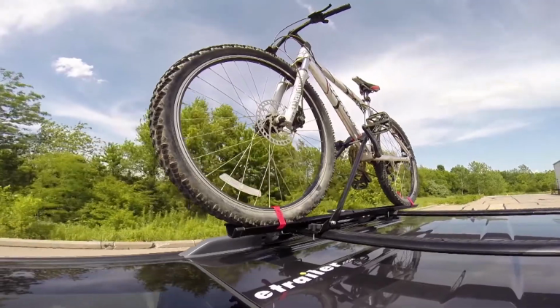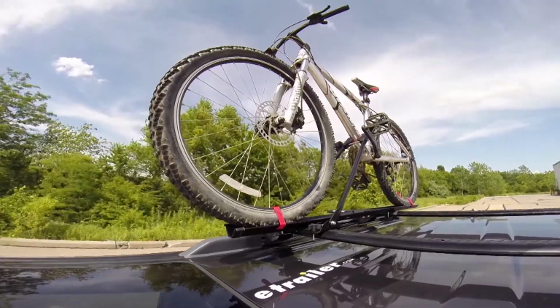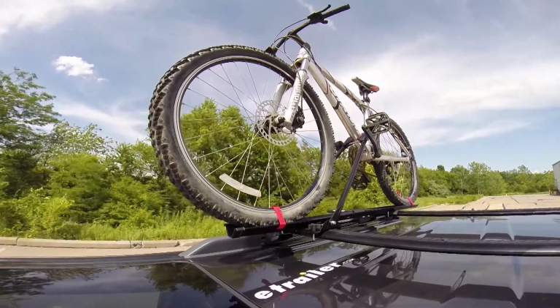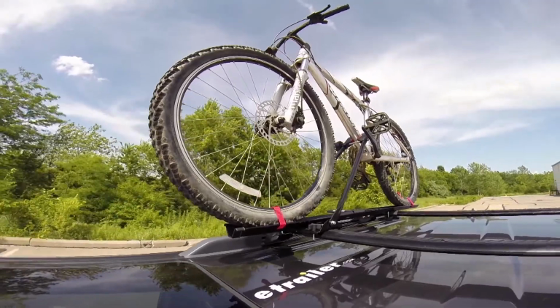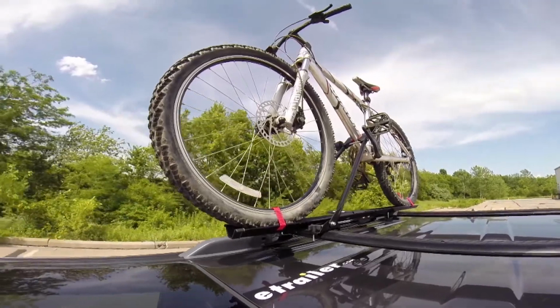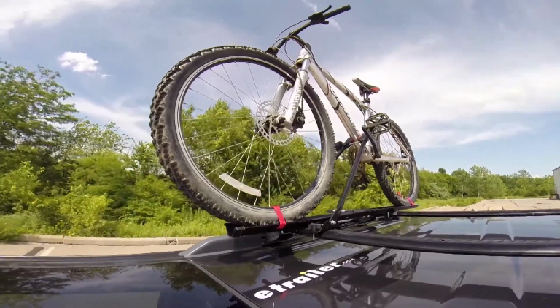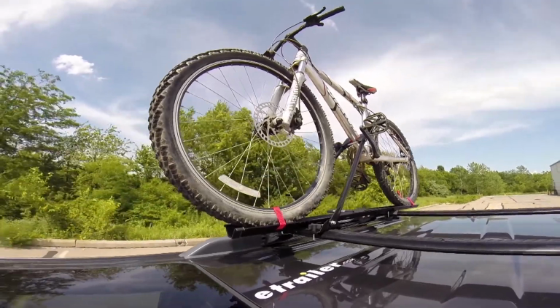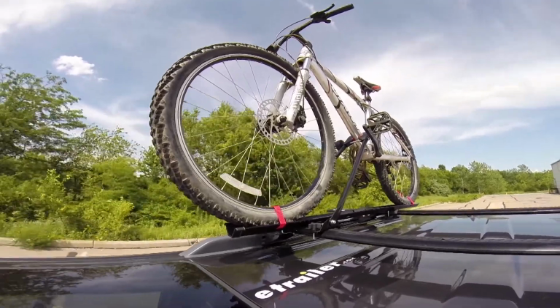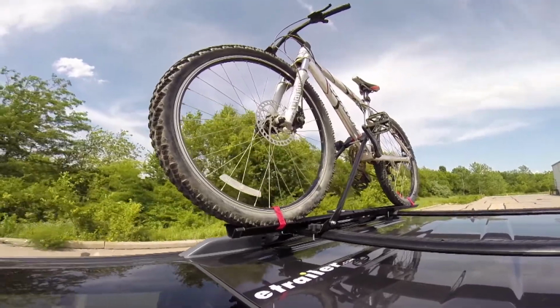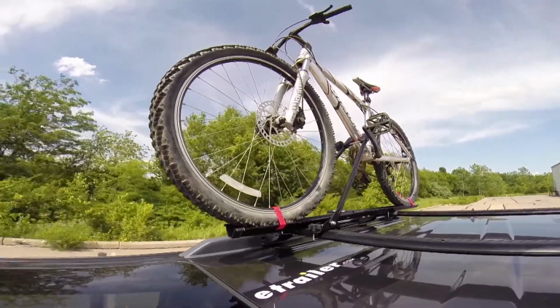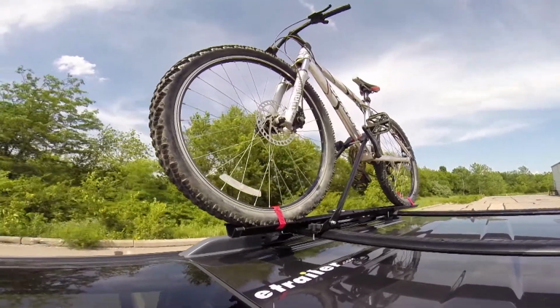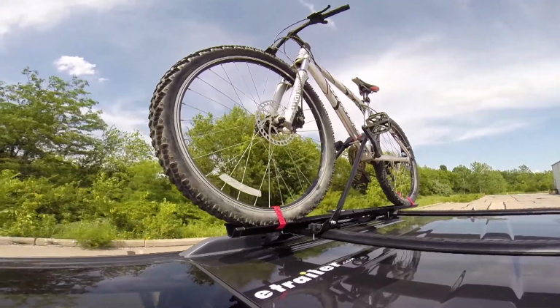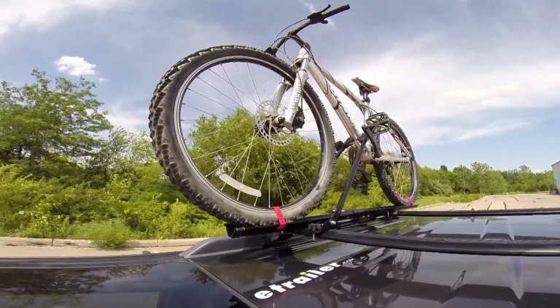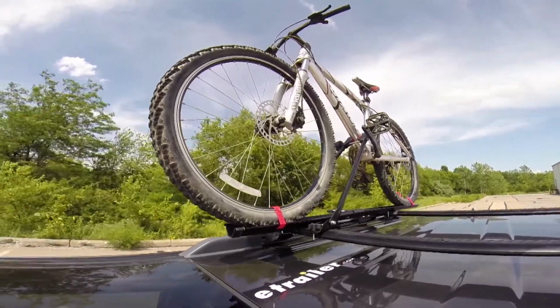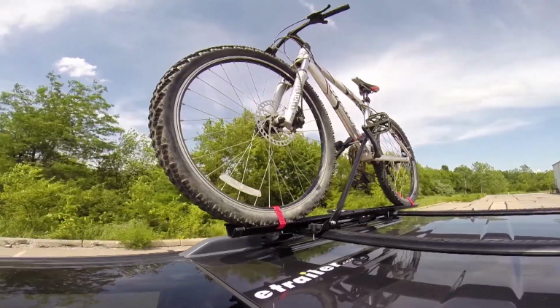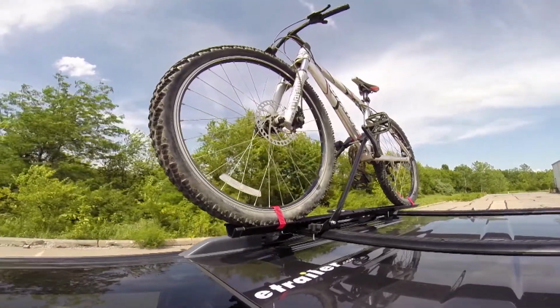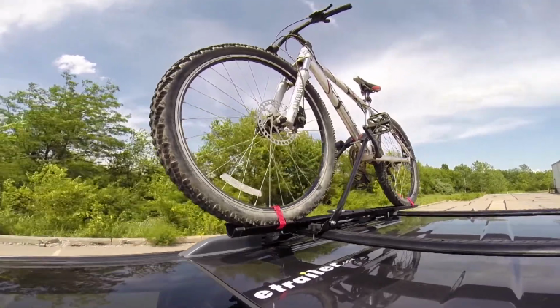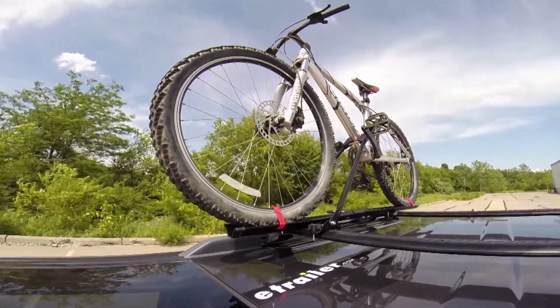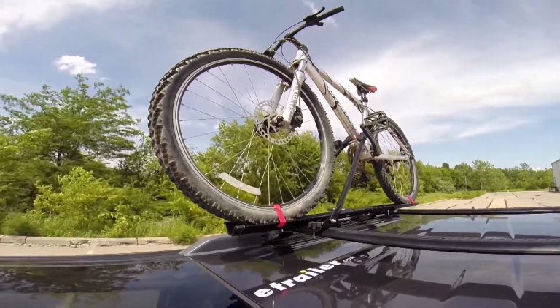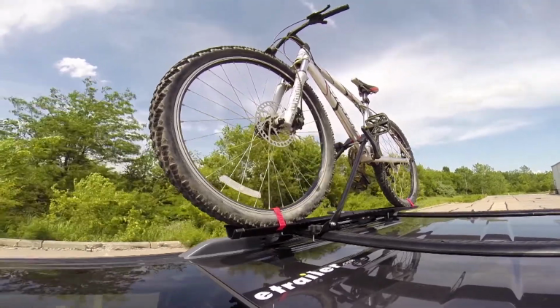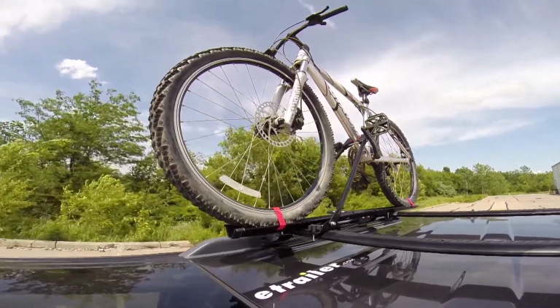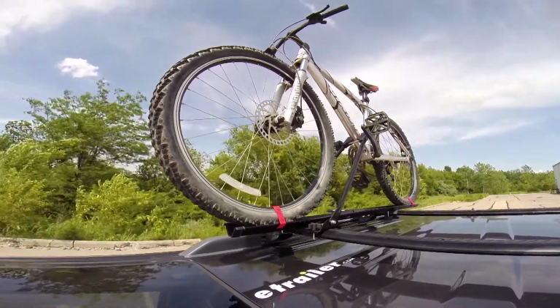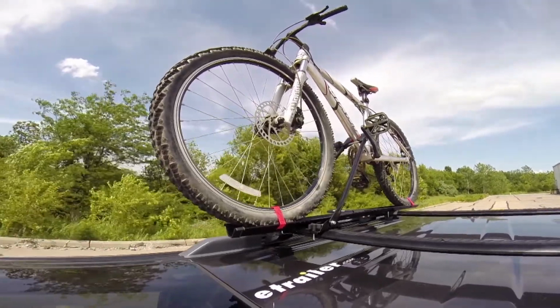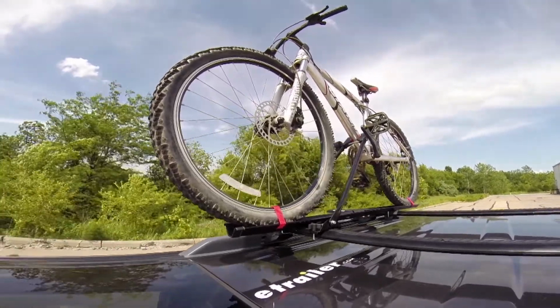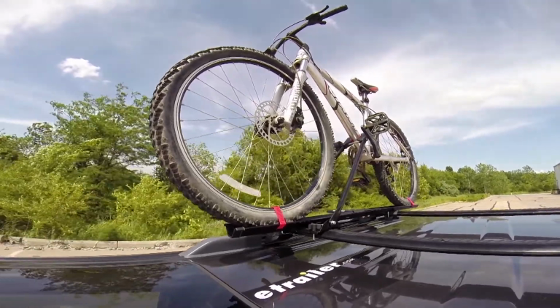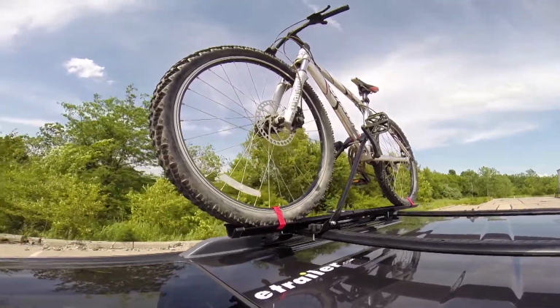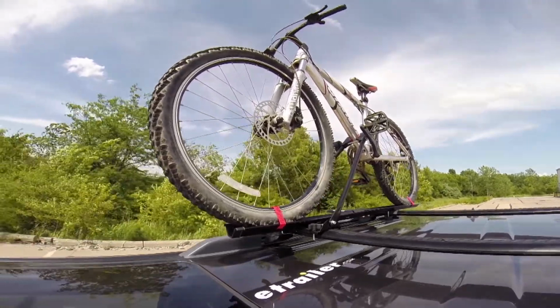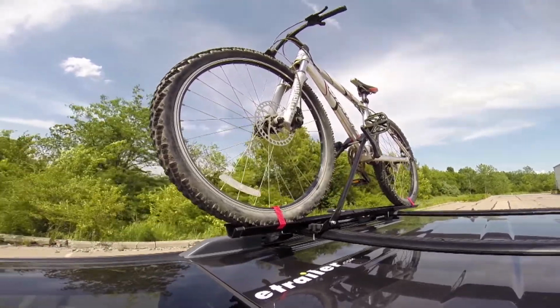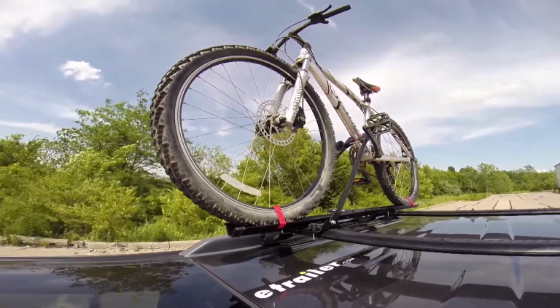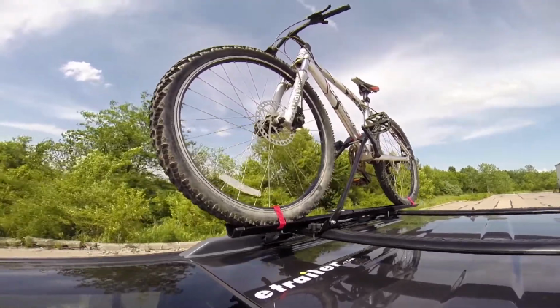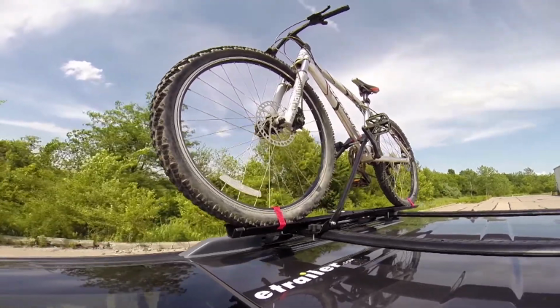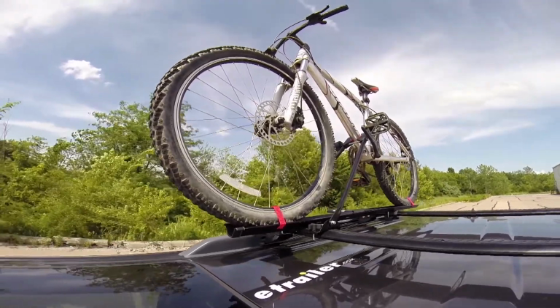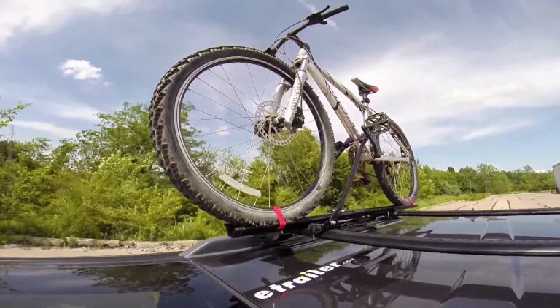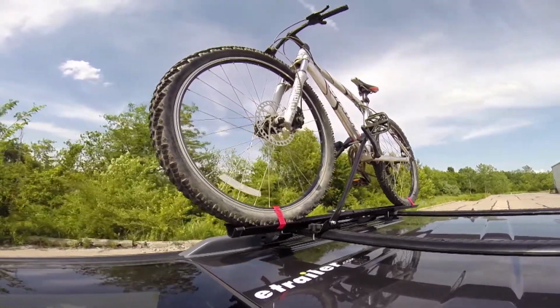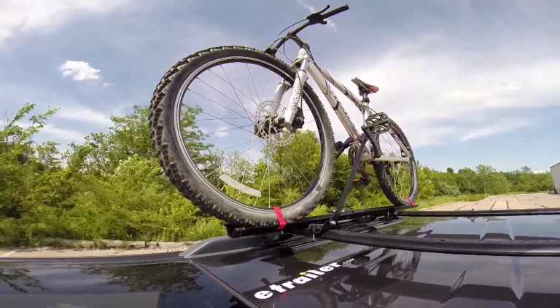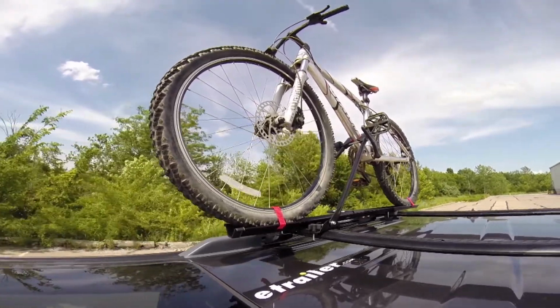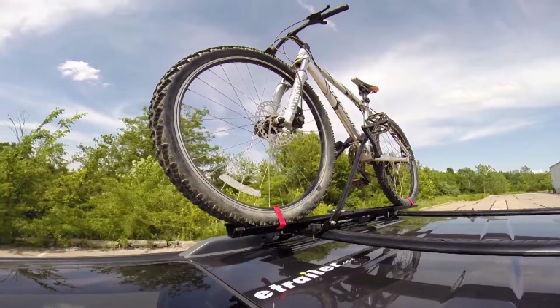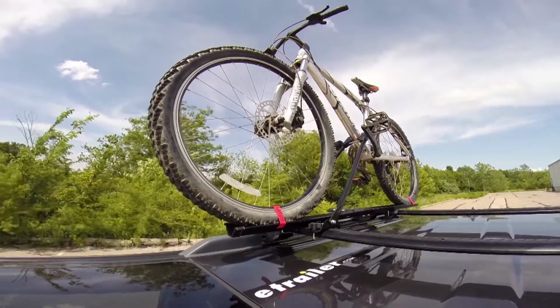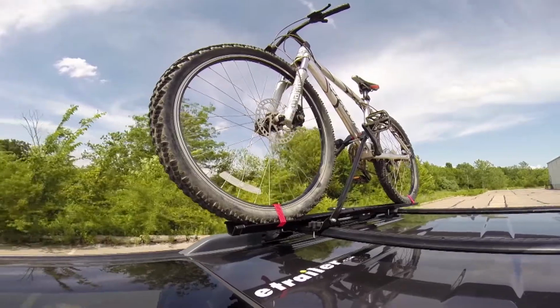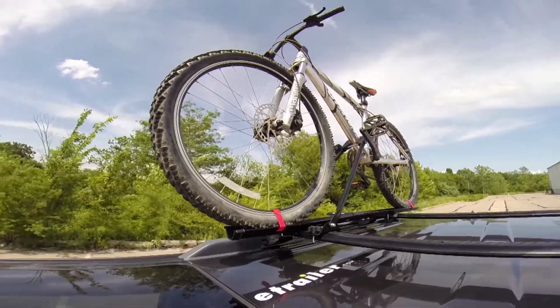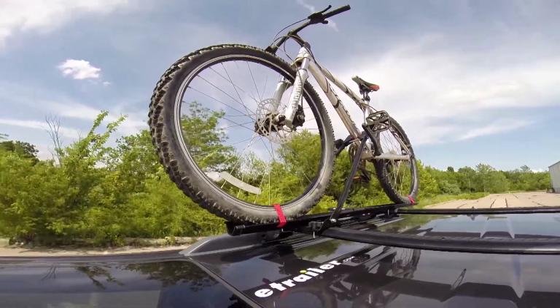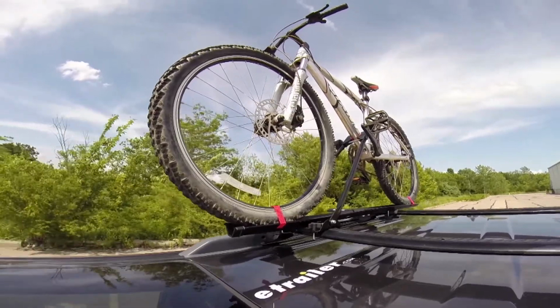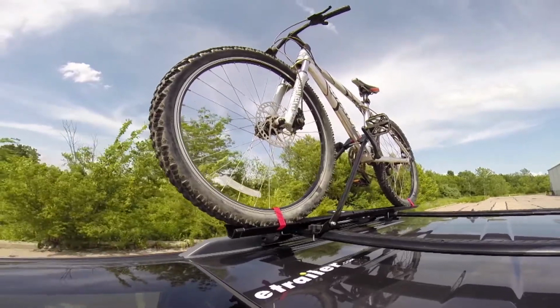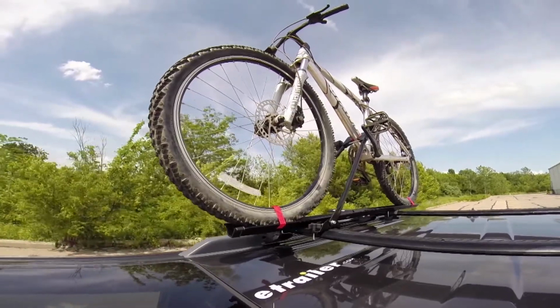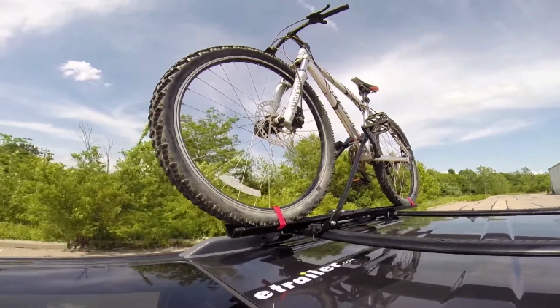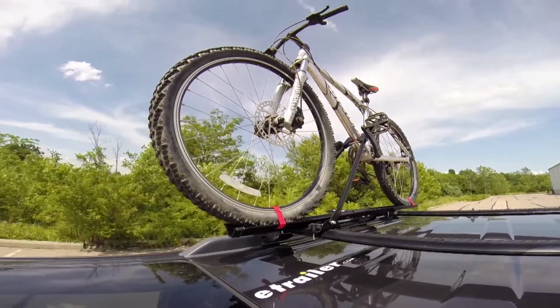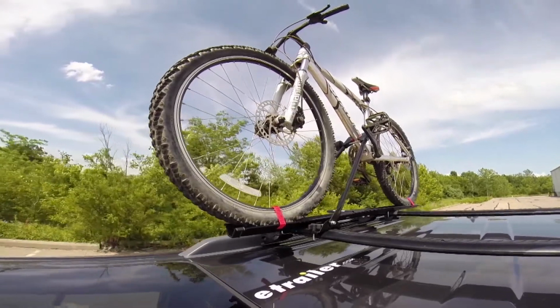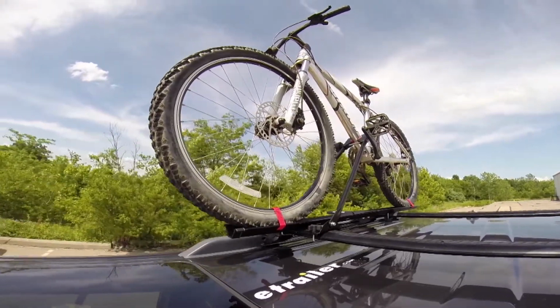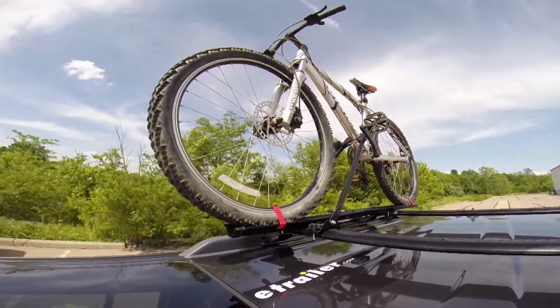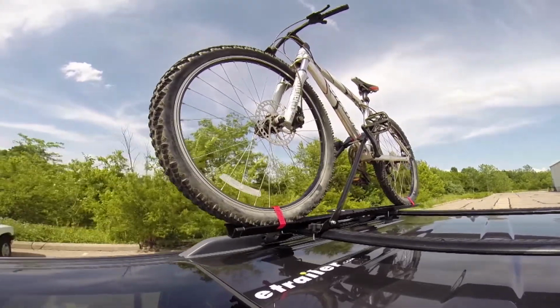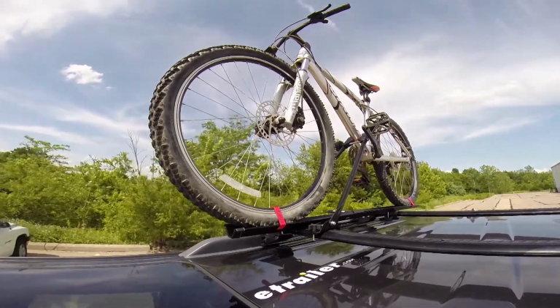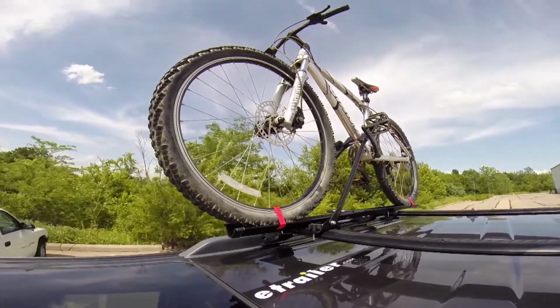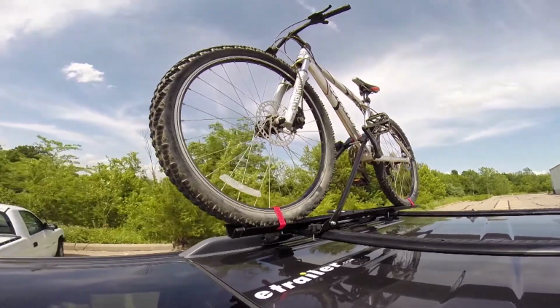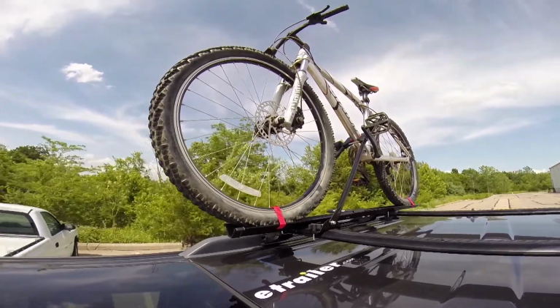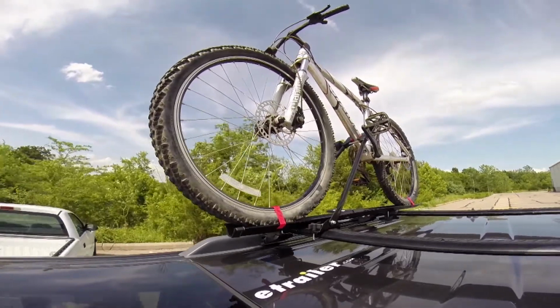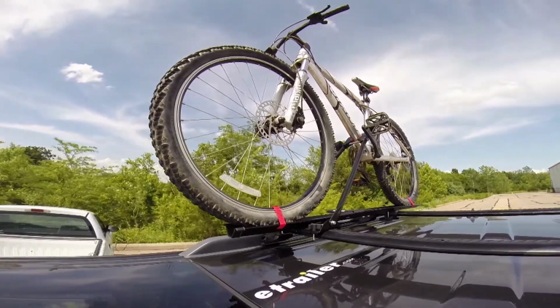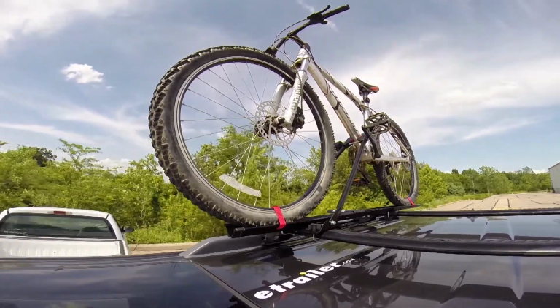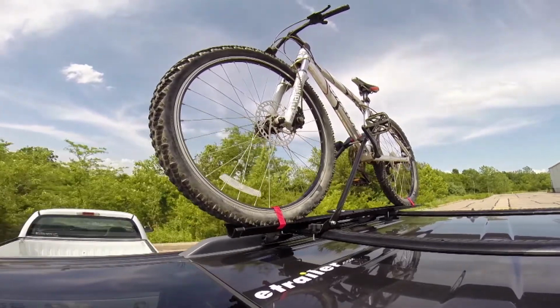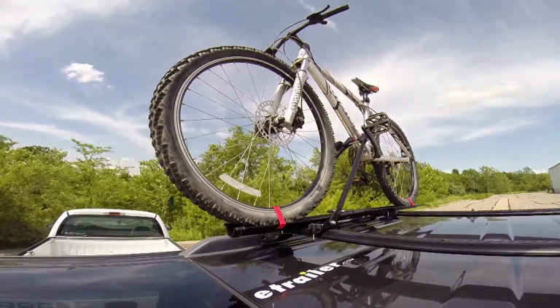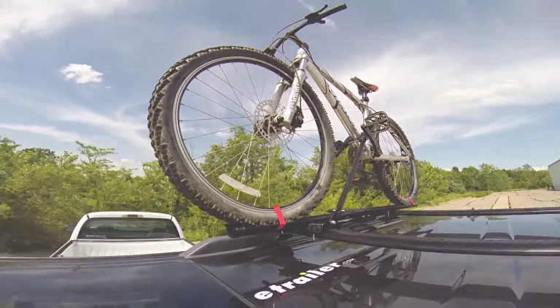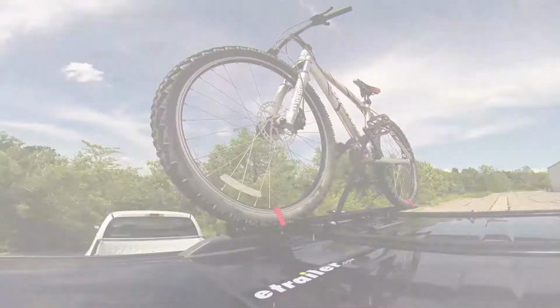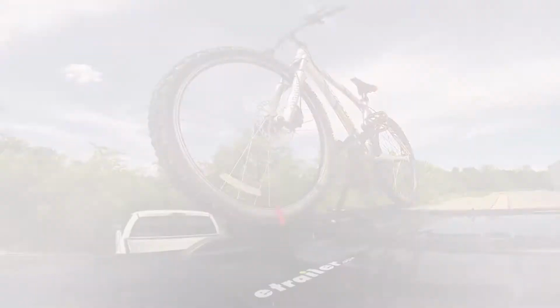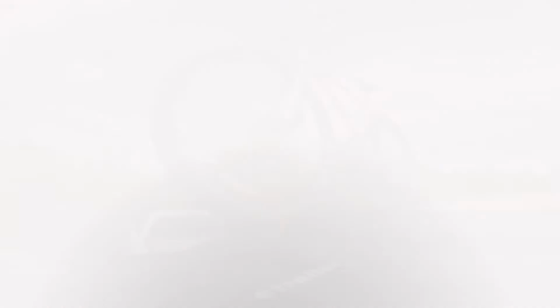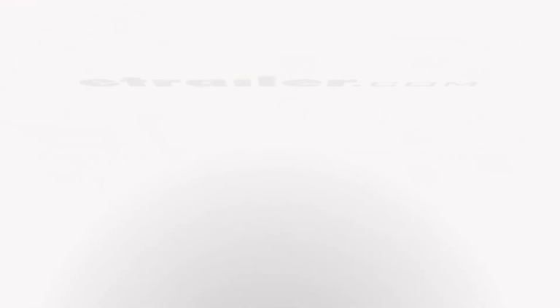With our bike all loaded up, that'll complete today's test fit of the Swagman Upright, part number S64720, on our 2011 Chevy Traverse.